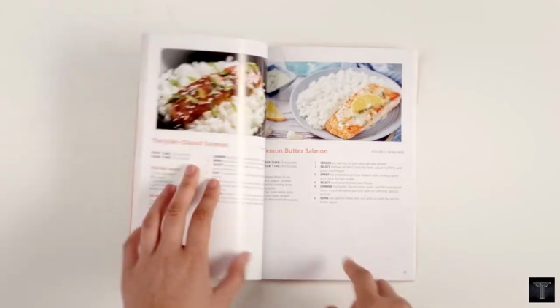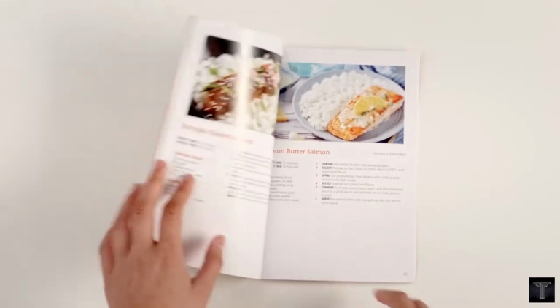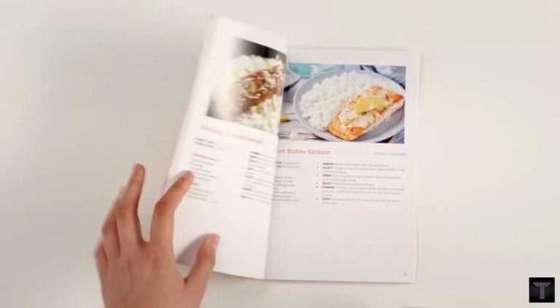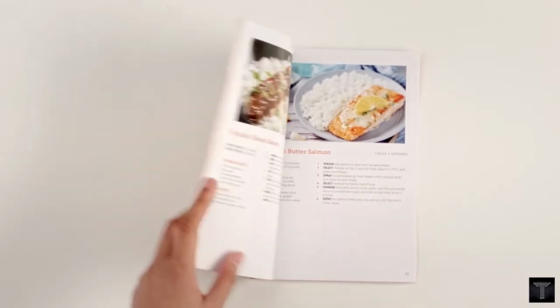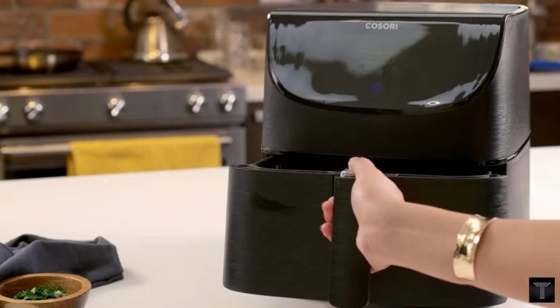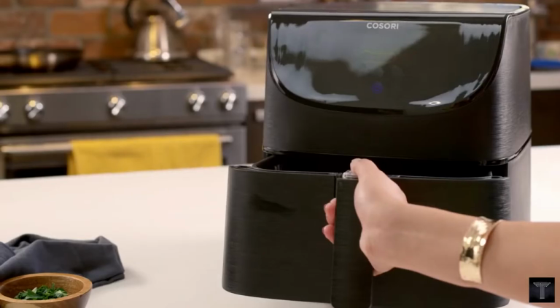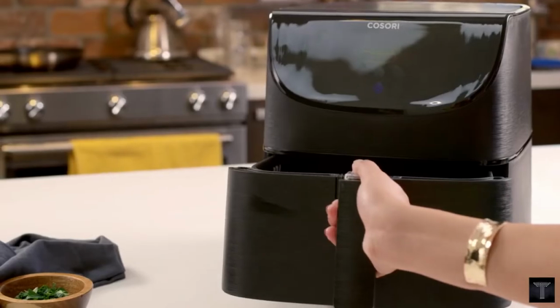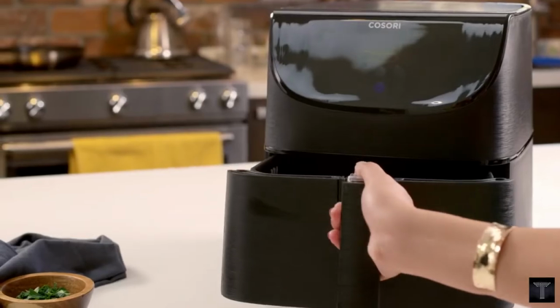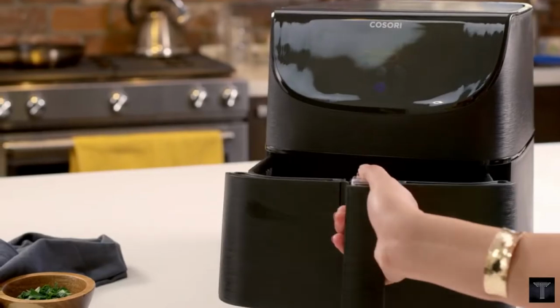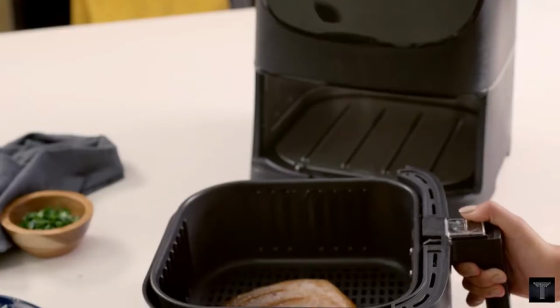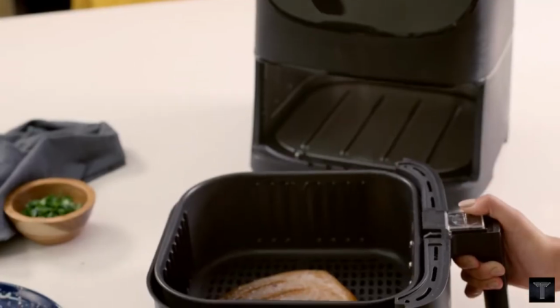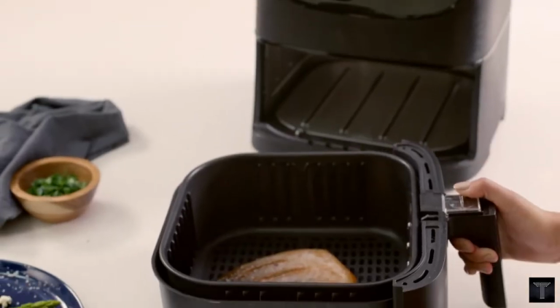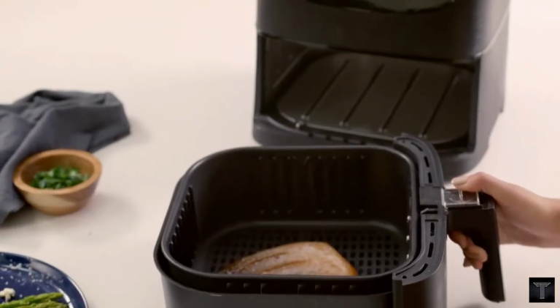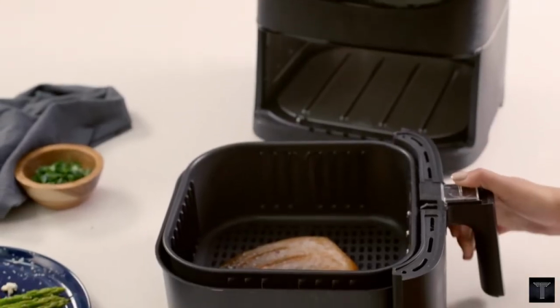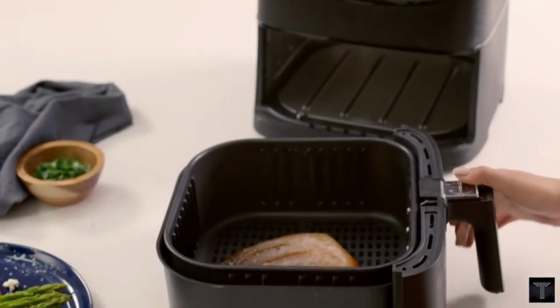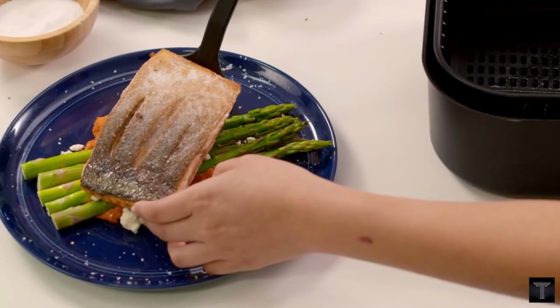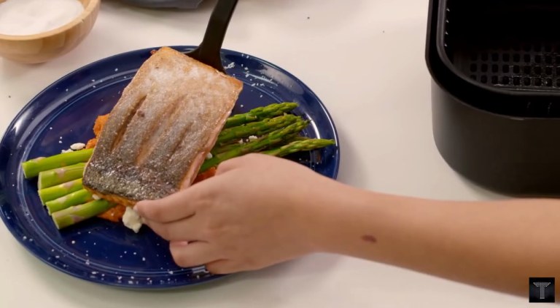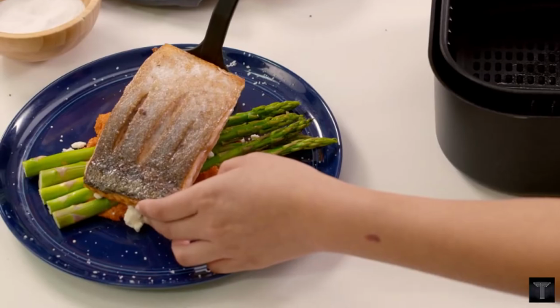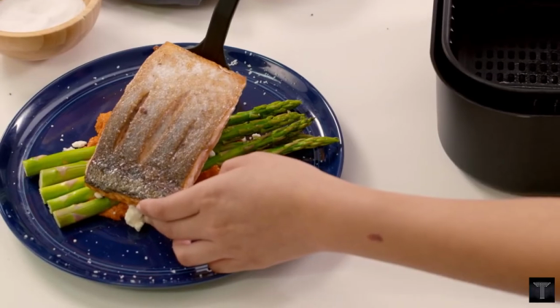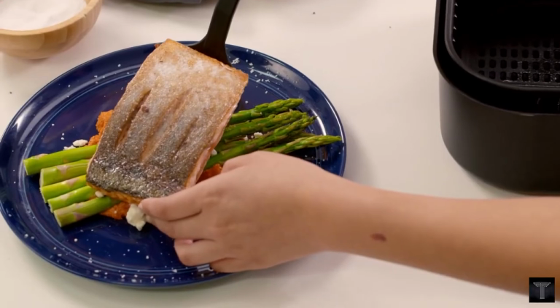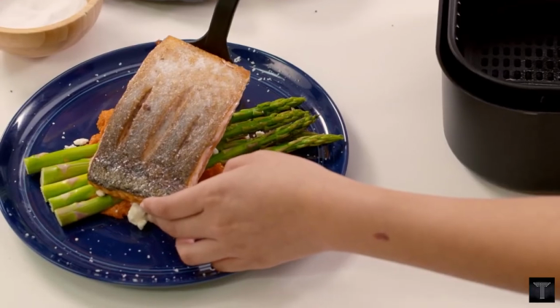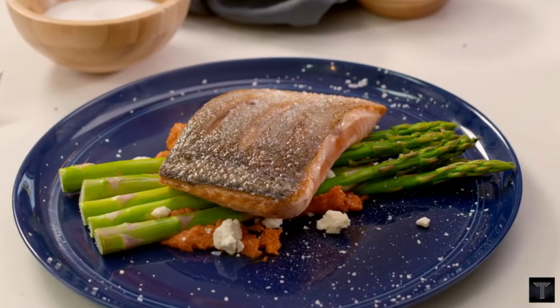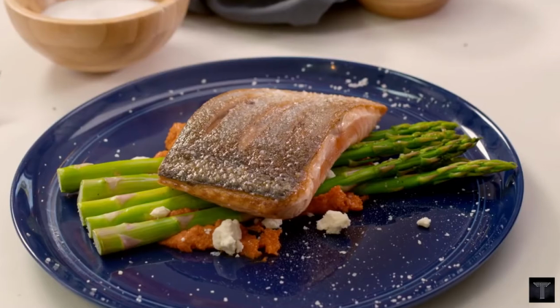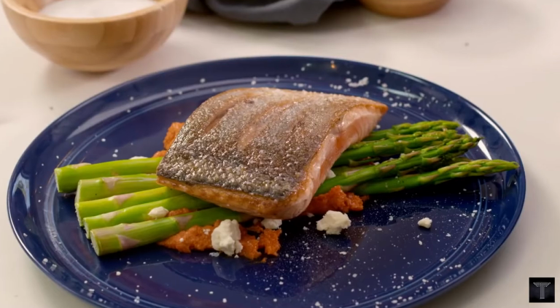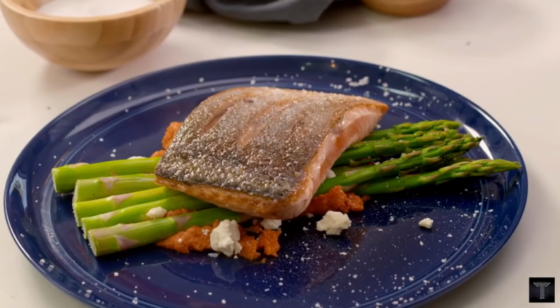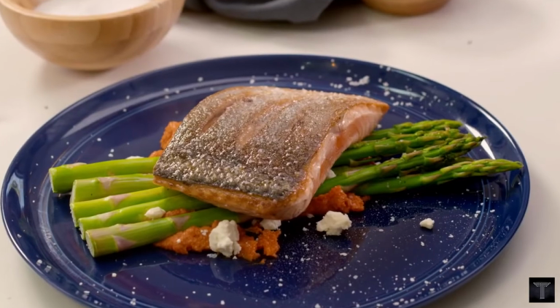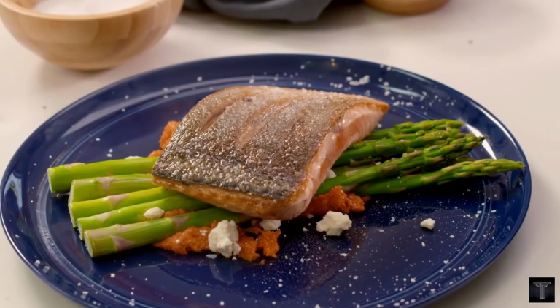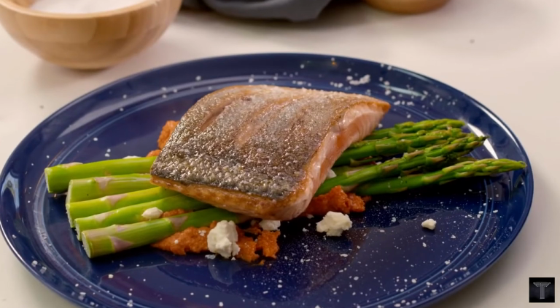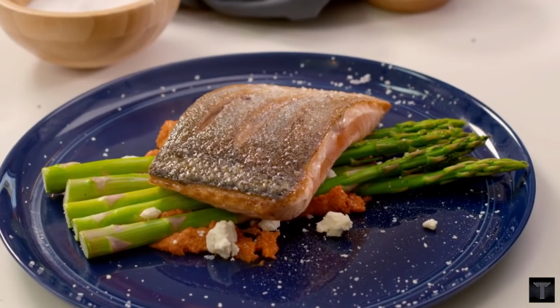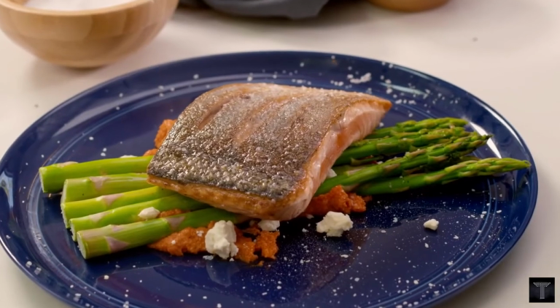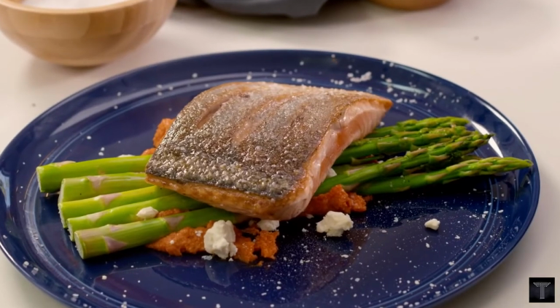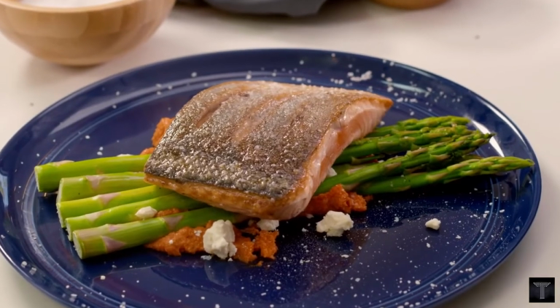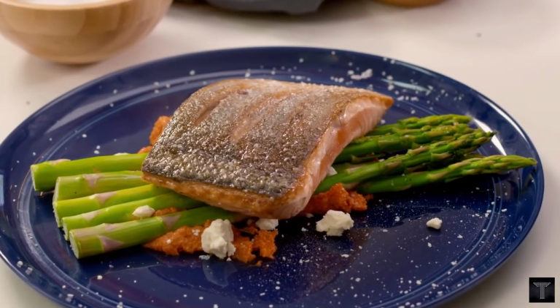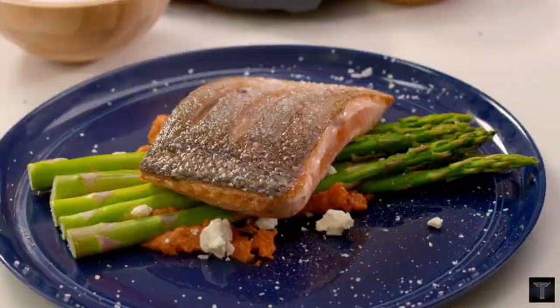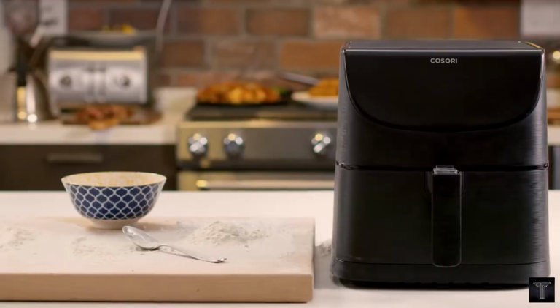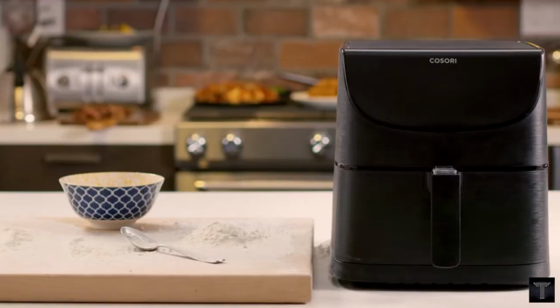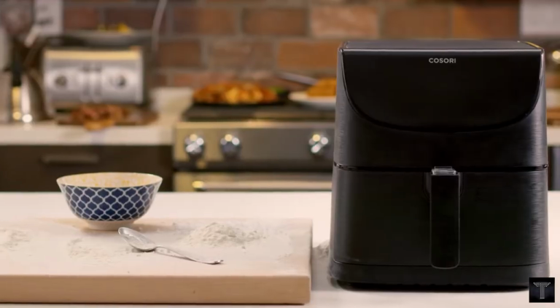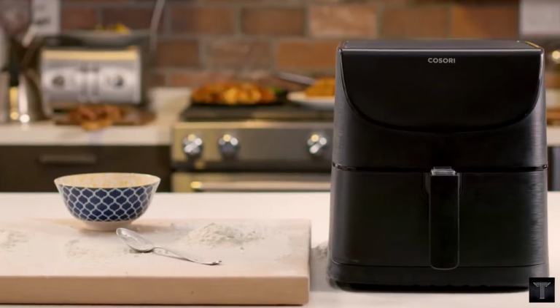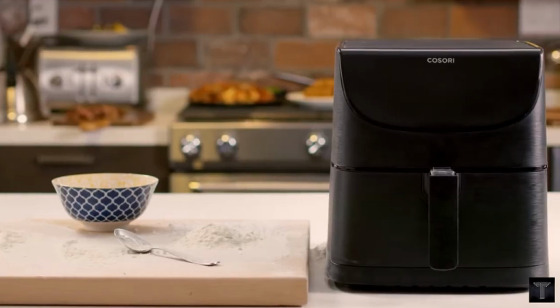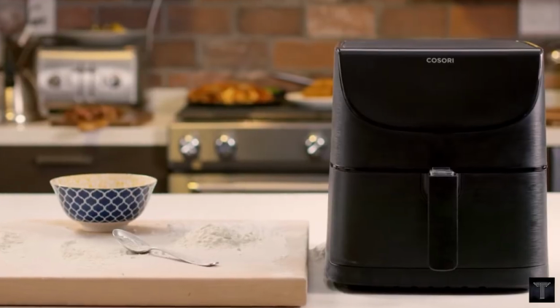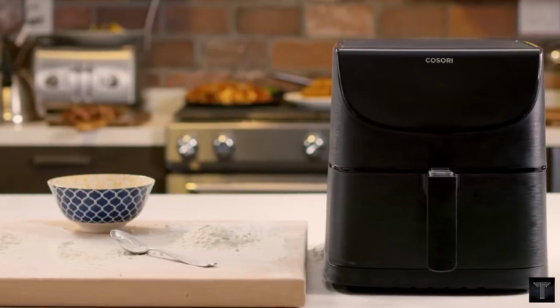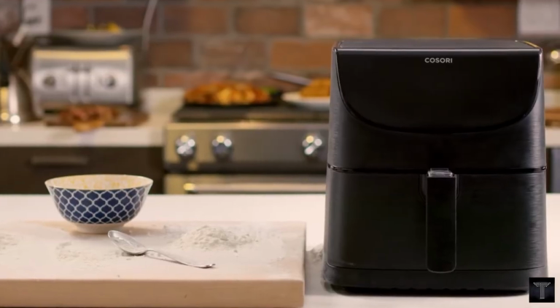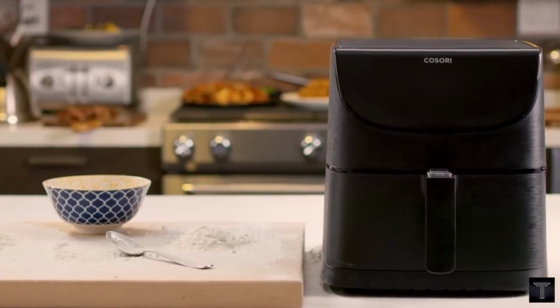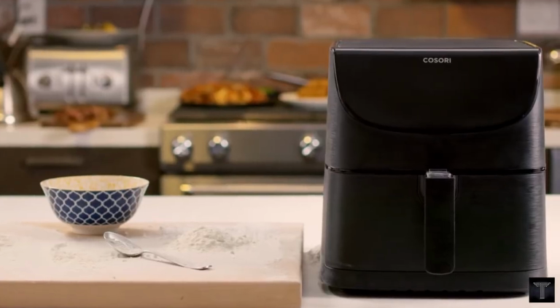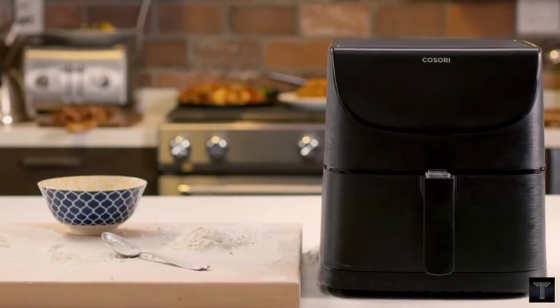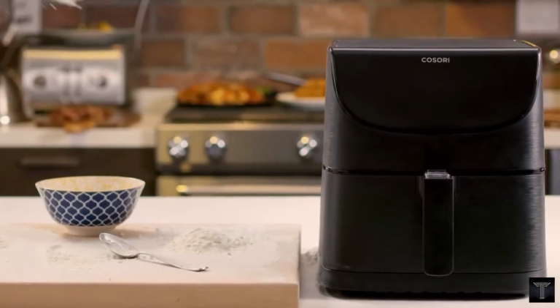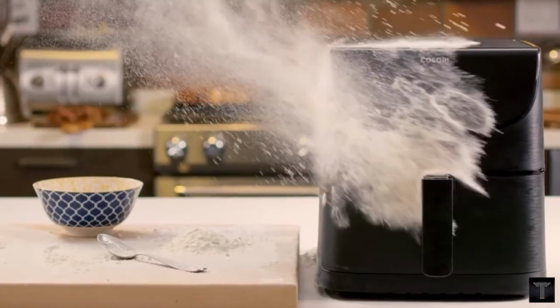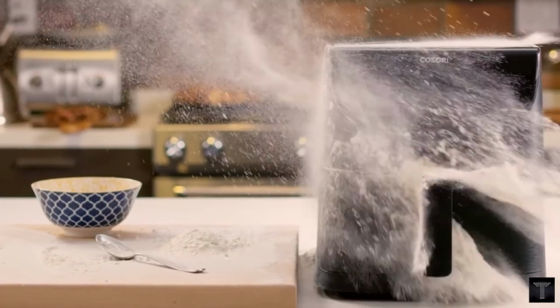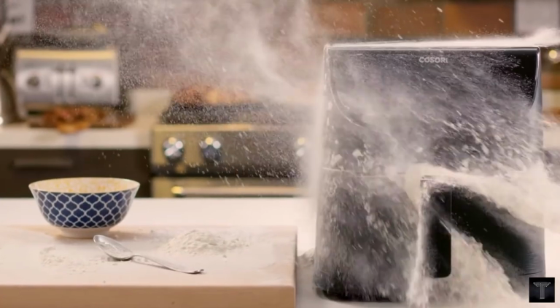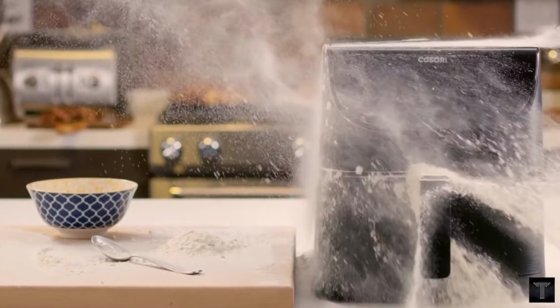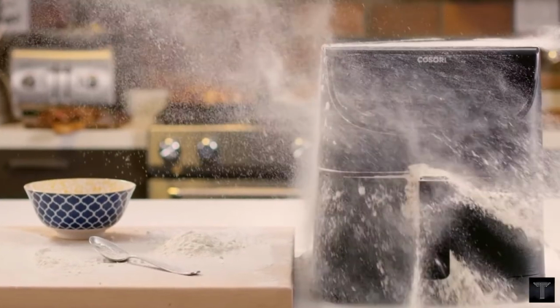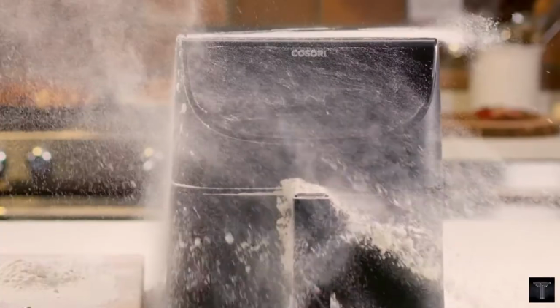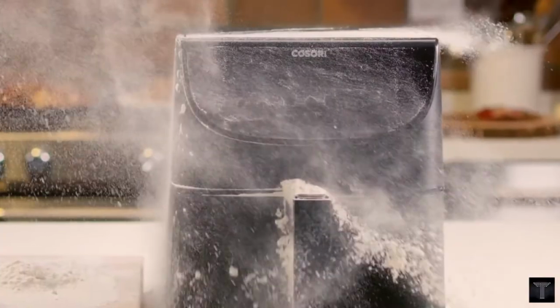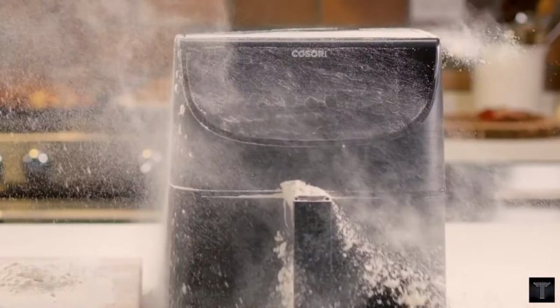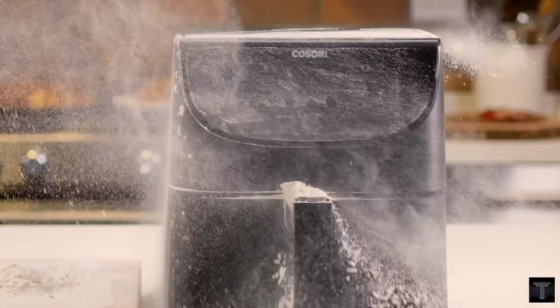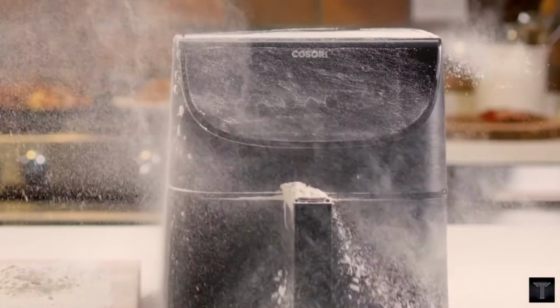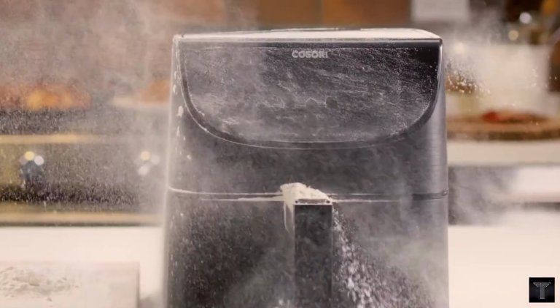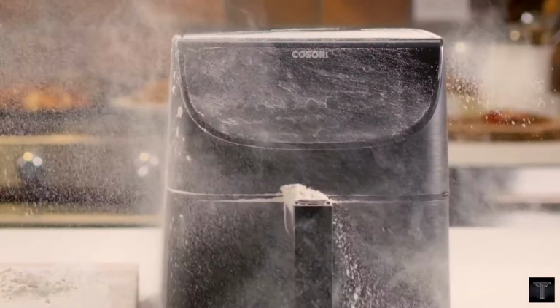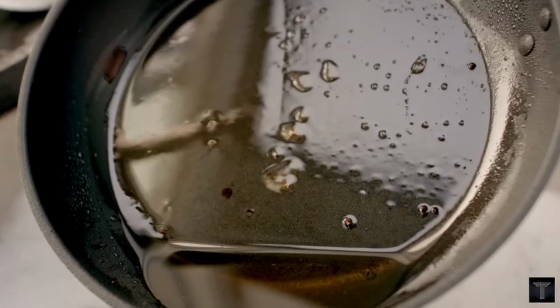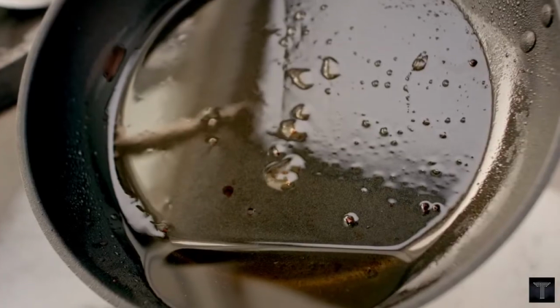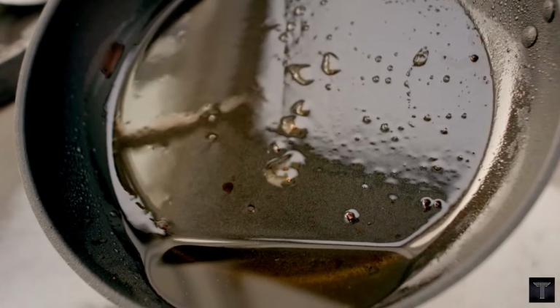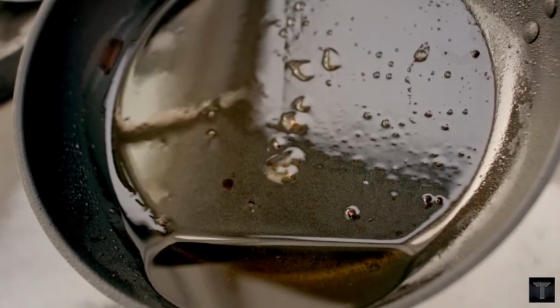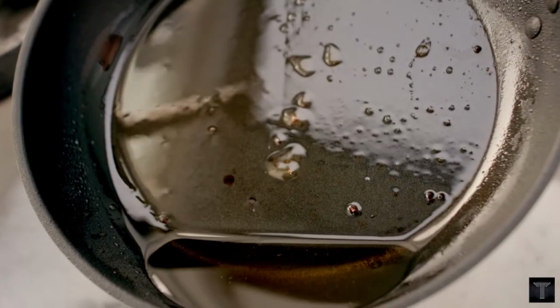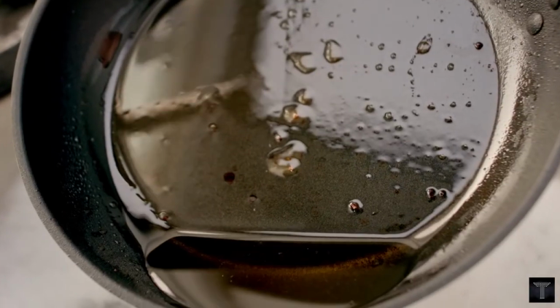You won't find a preheating option in many other air fryers. Preheating visibly improves food texture and takes just 2 to 5 minutes.